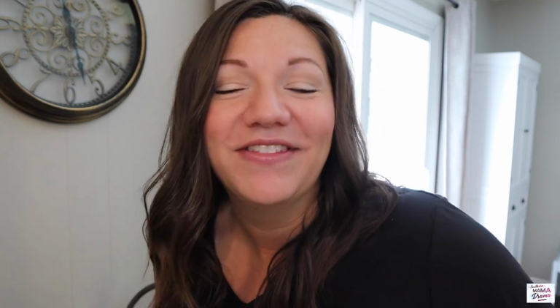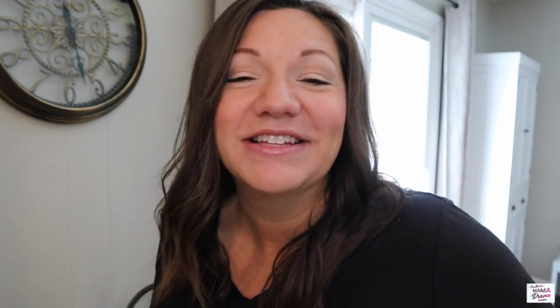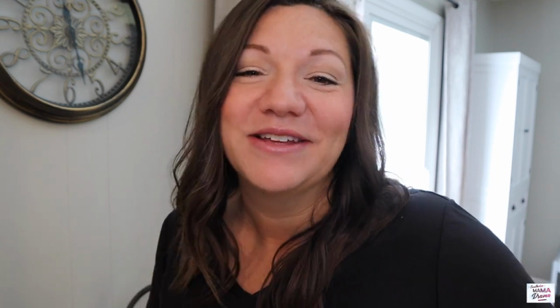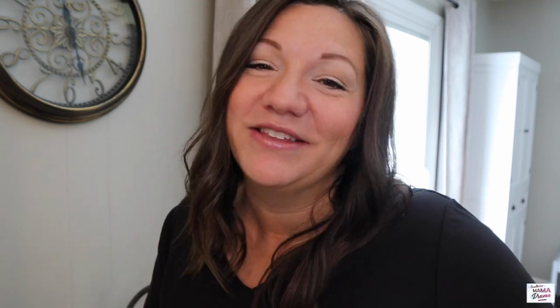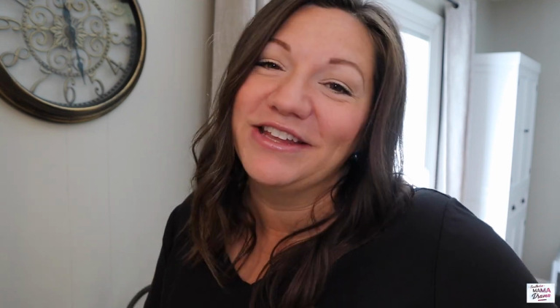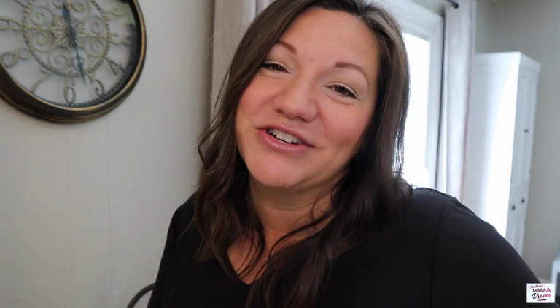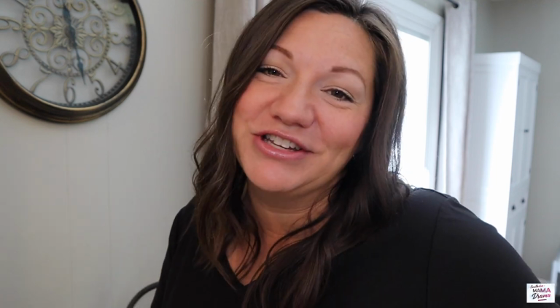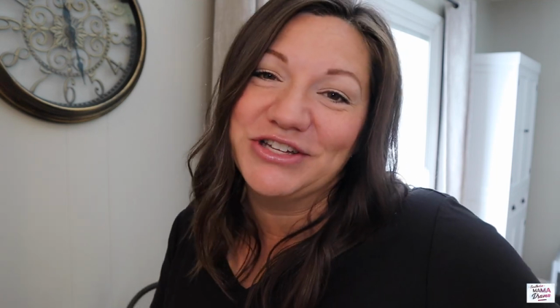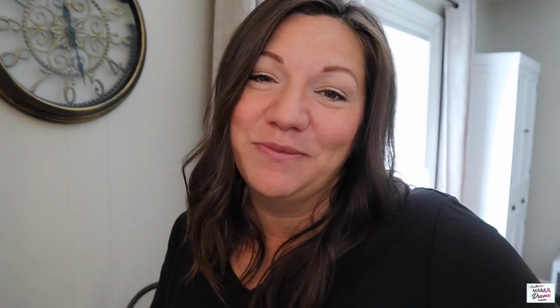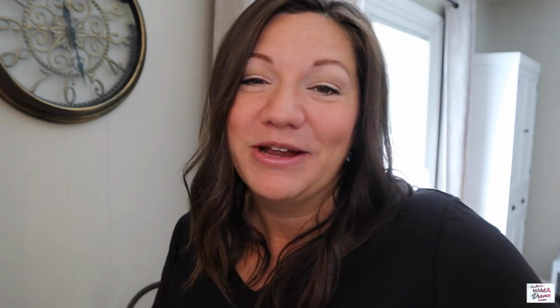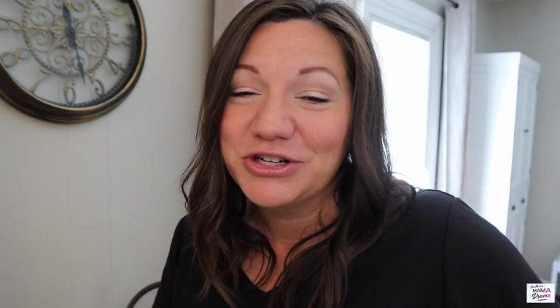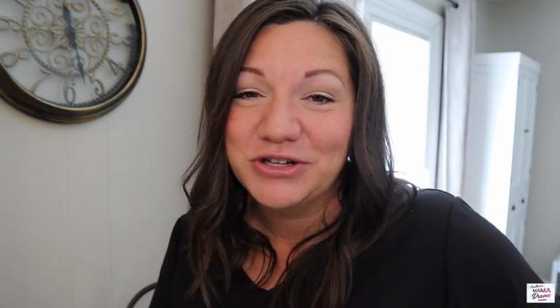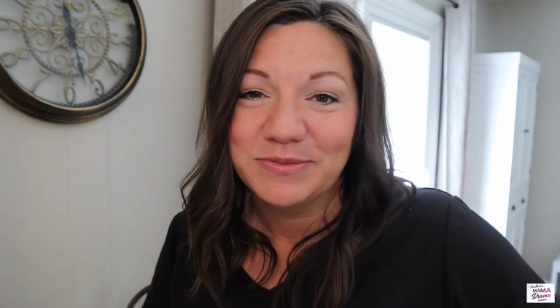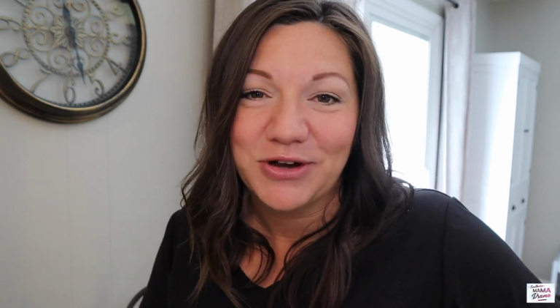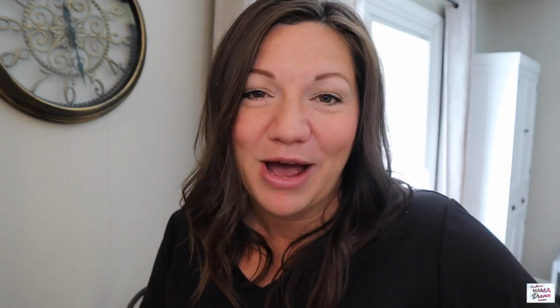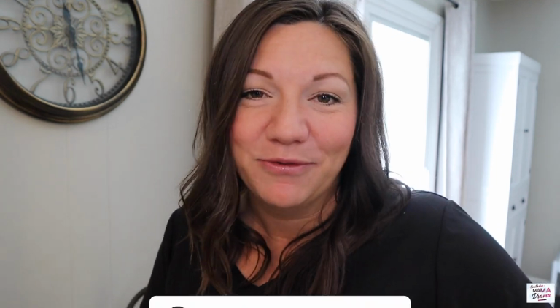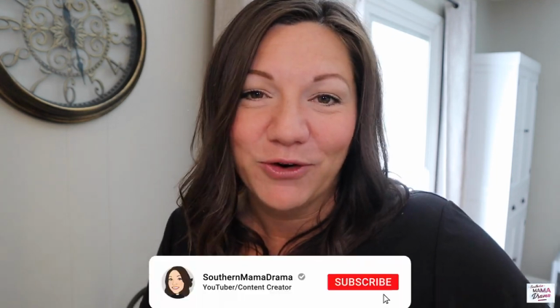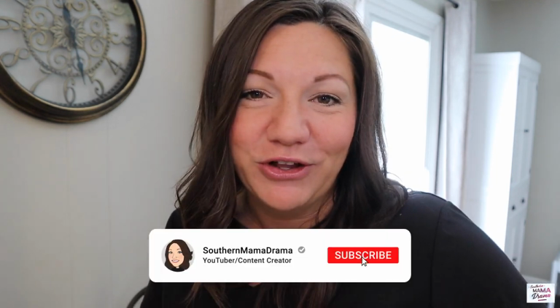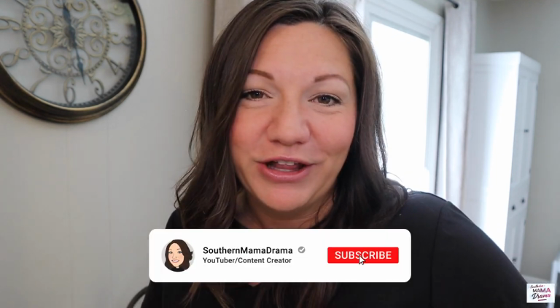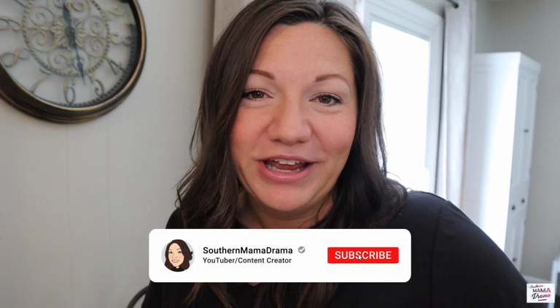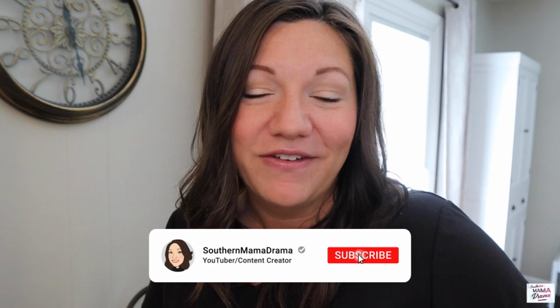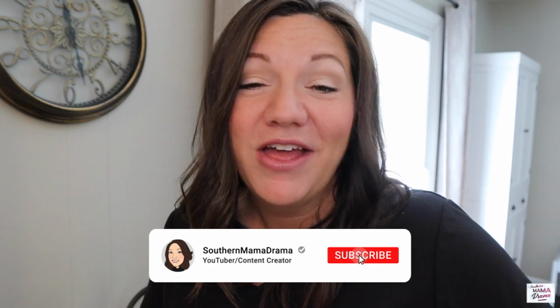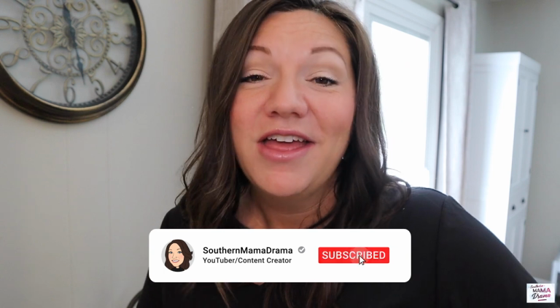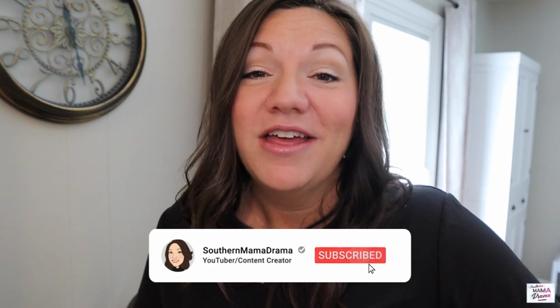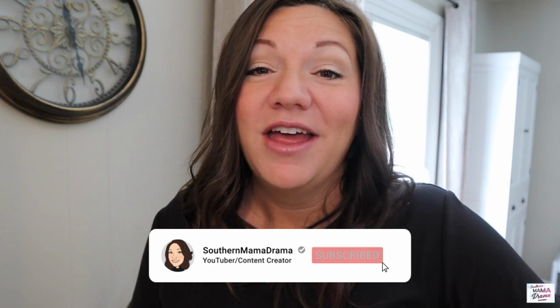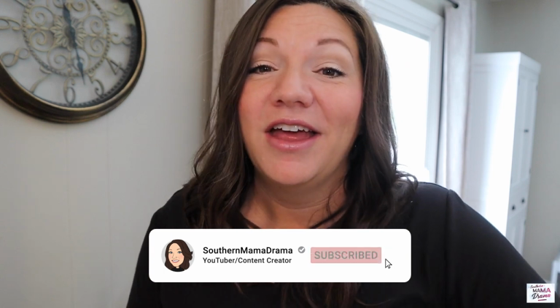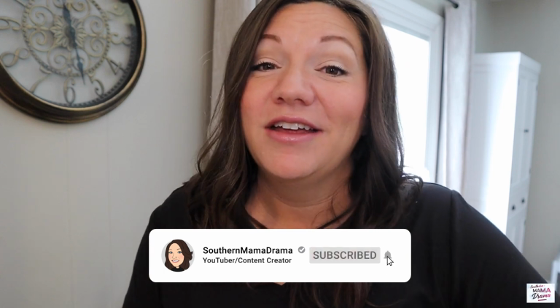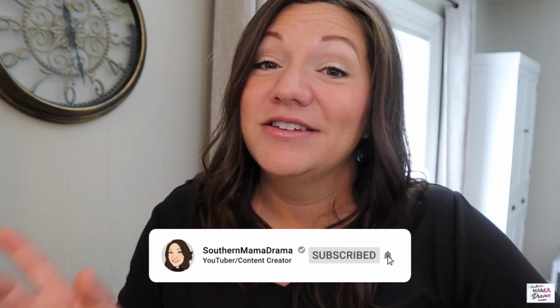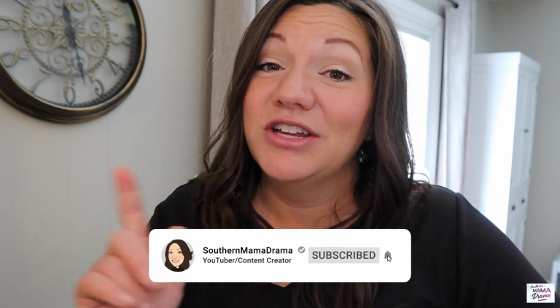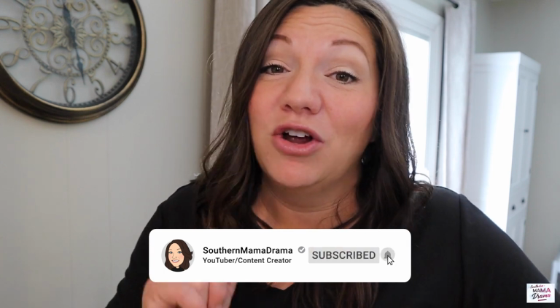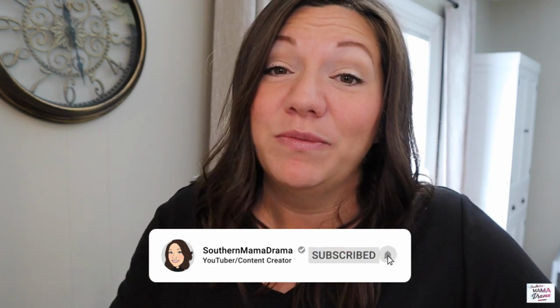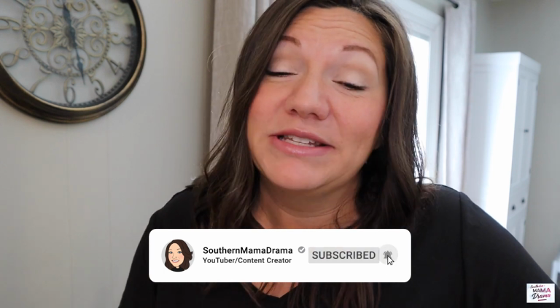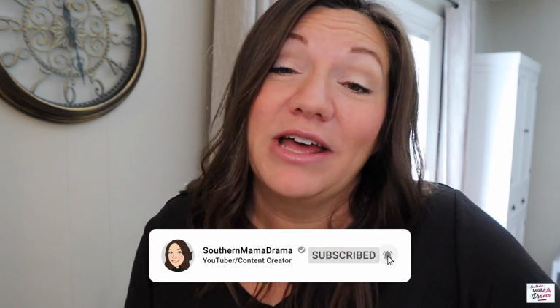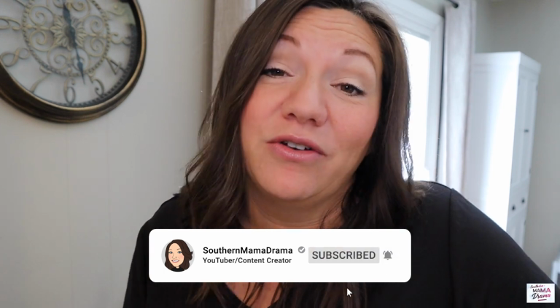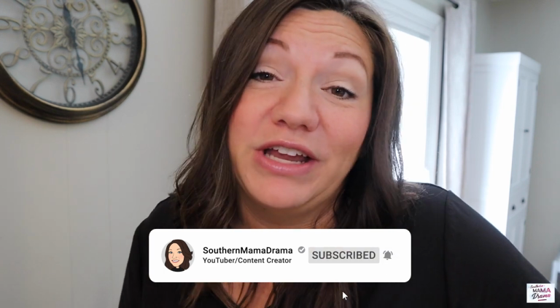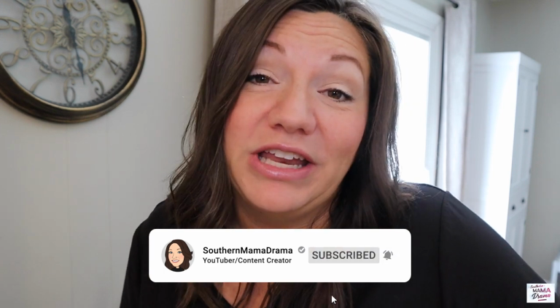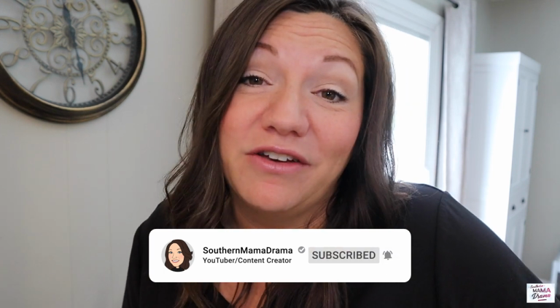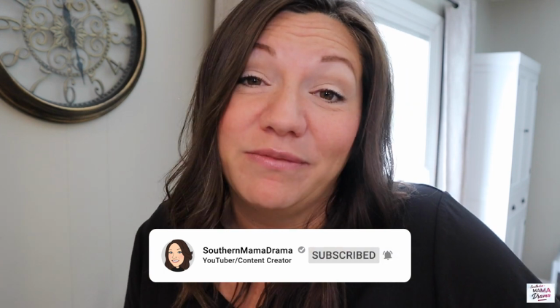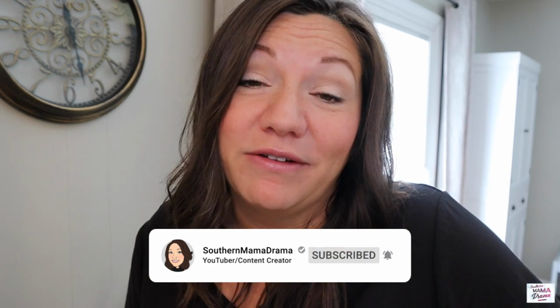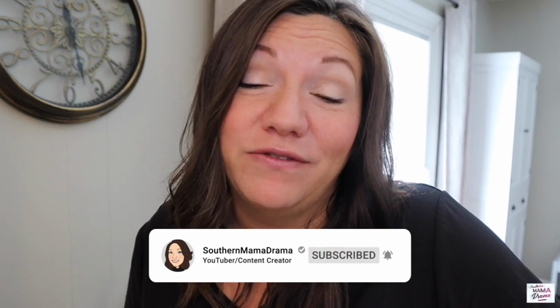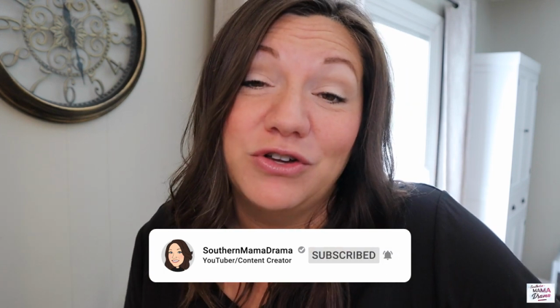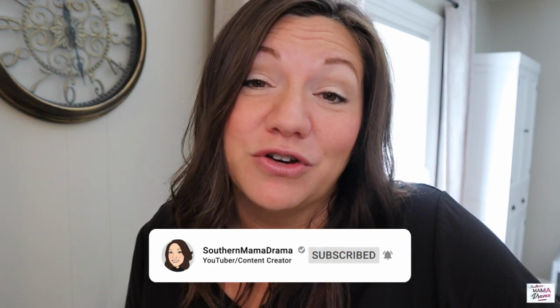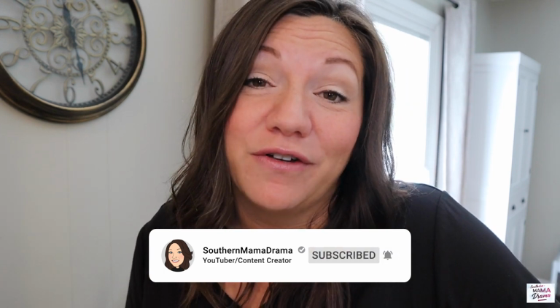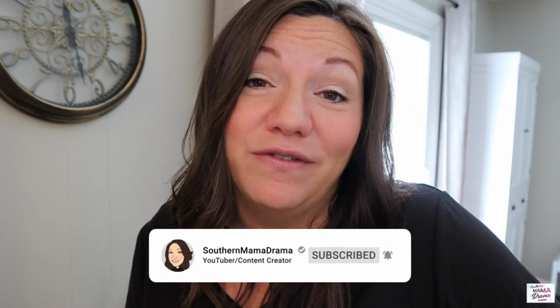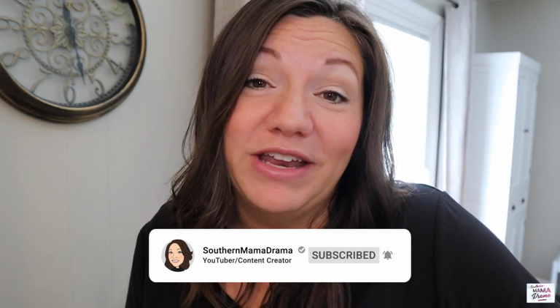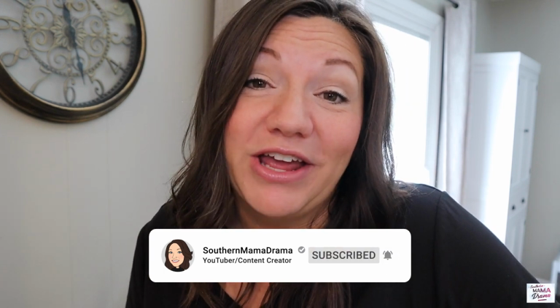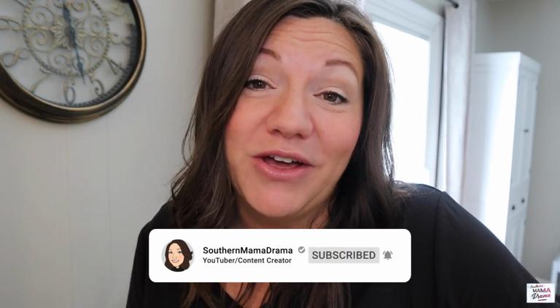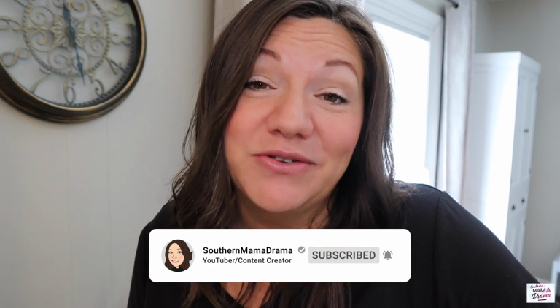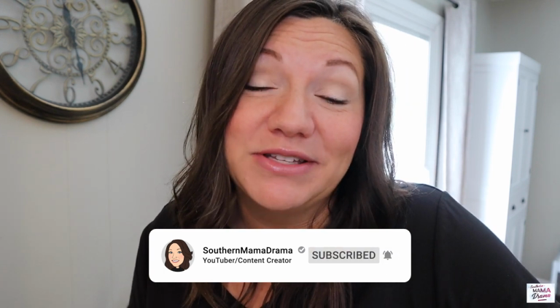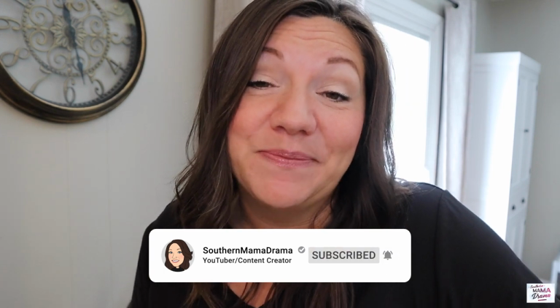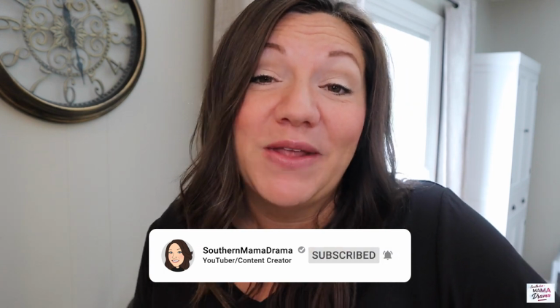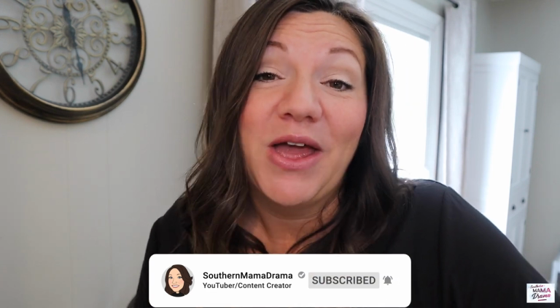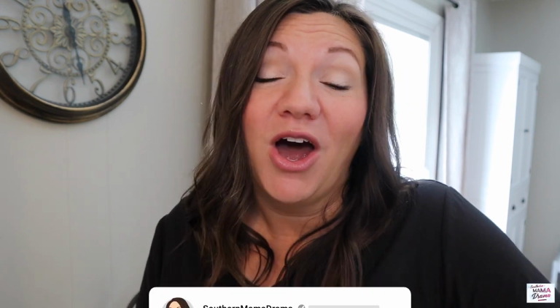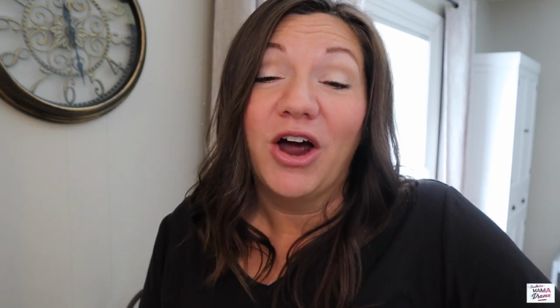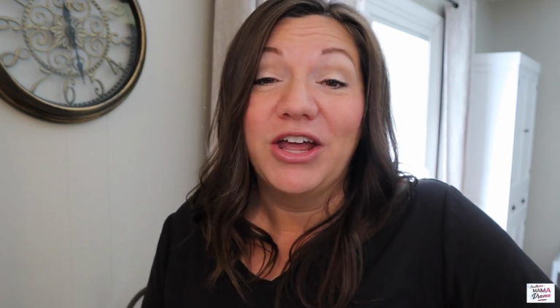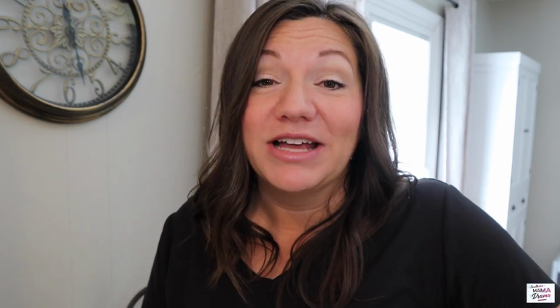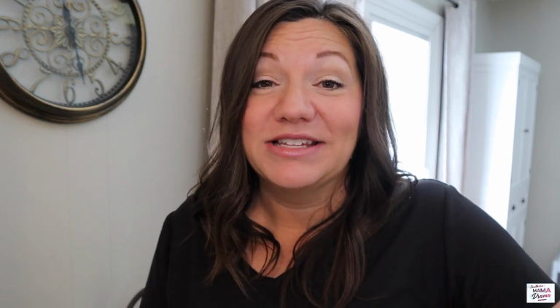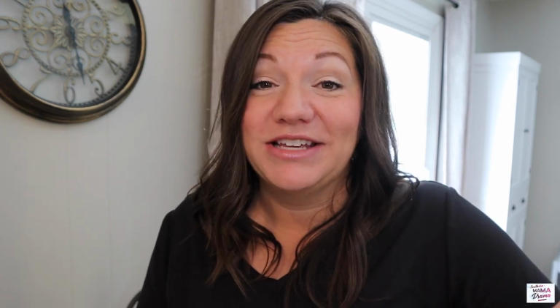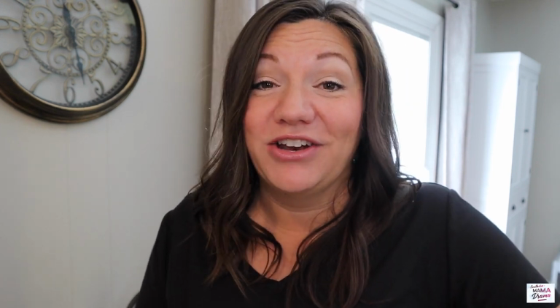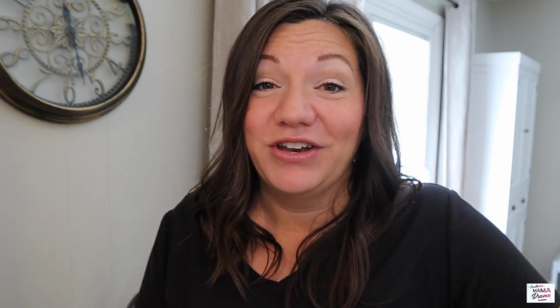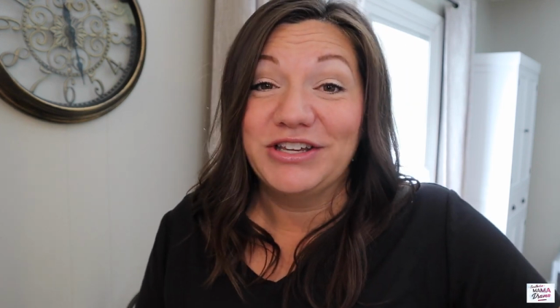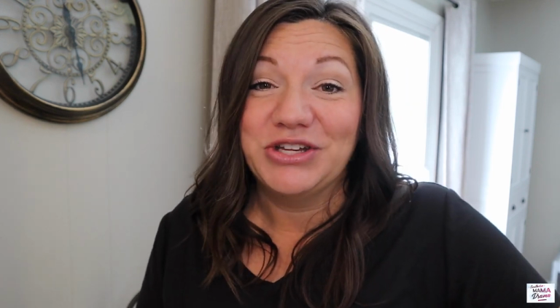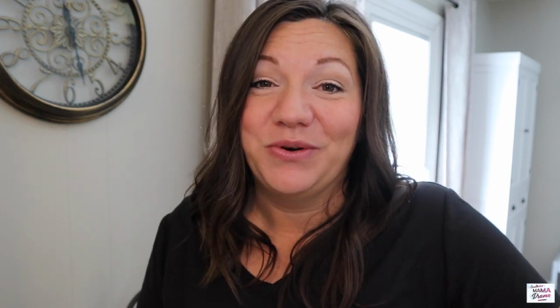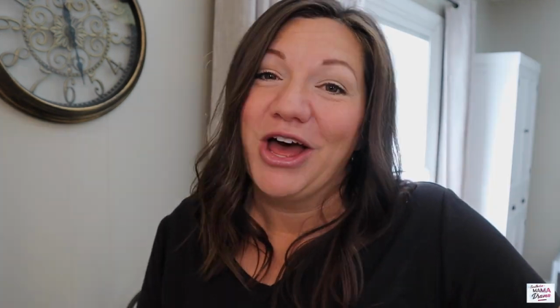If that's something that you're into, make sure you subscribe before you leave so you don't miss out on any of my future videos. Alright you guys, let's get on into it.